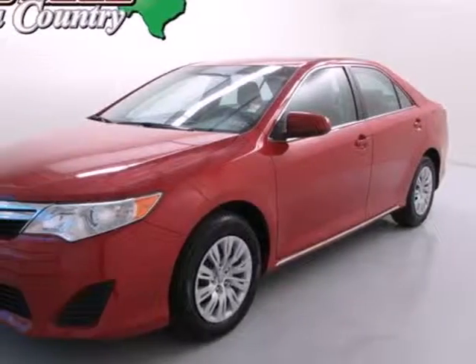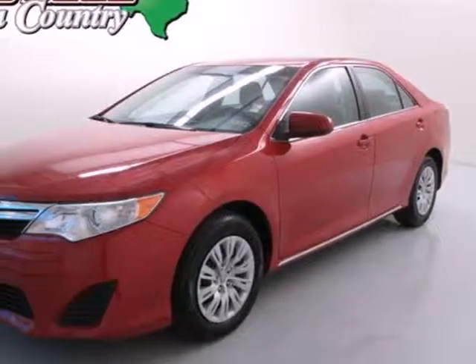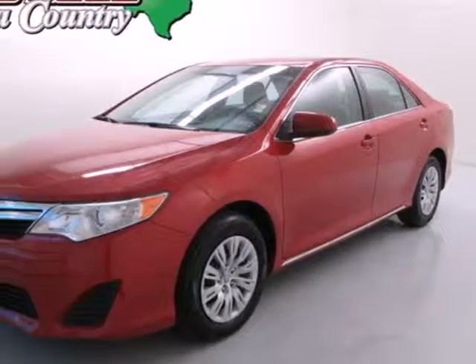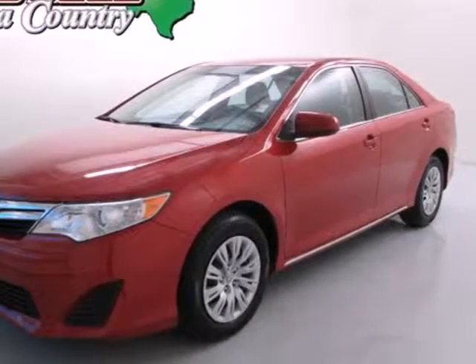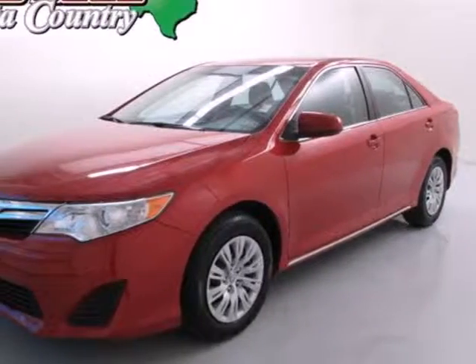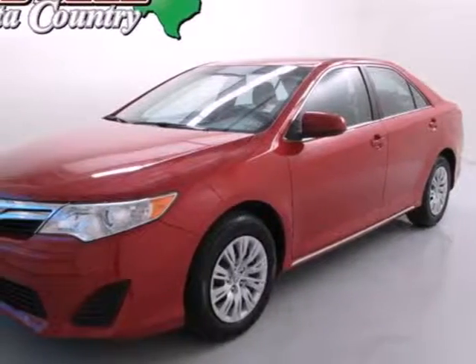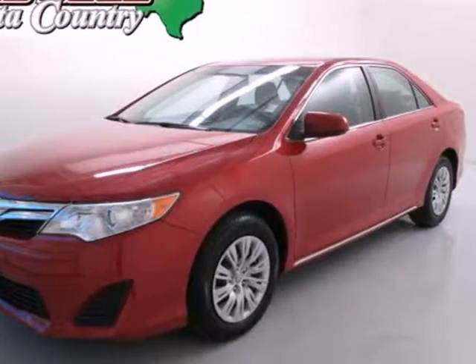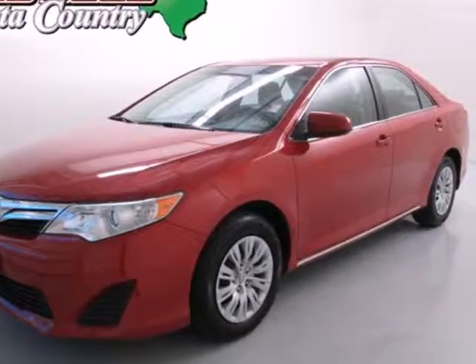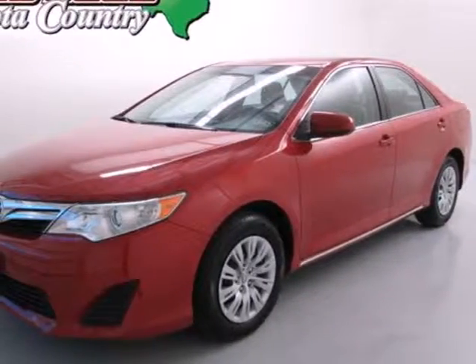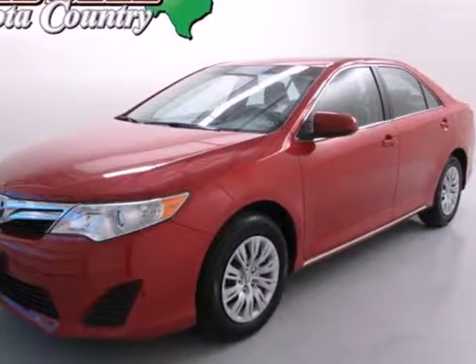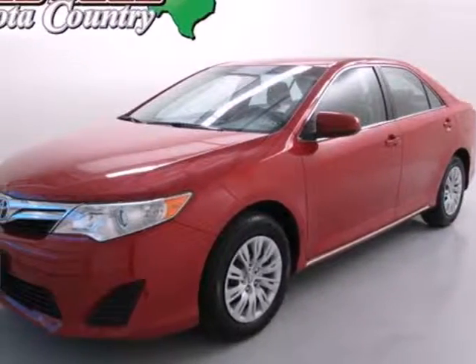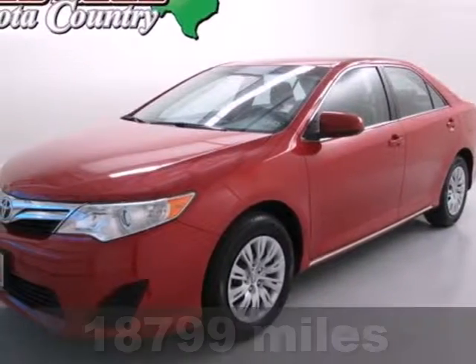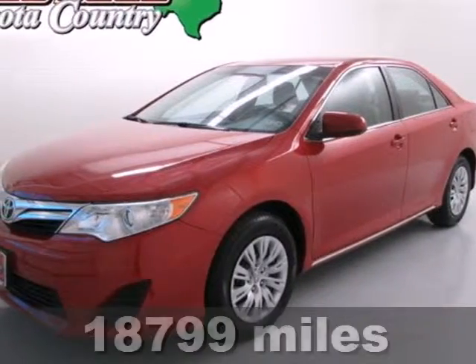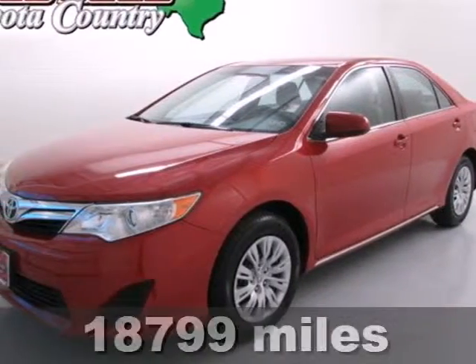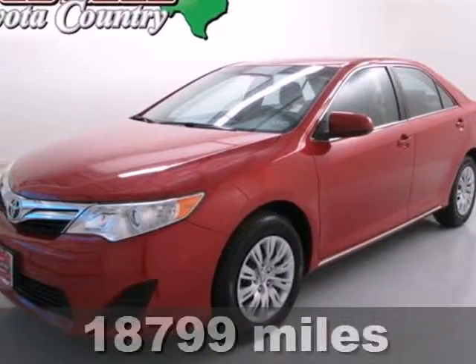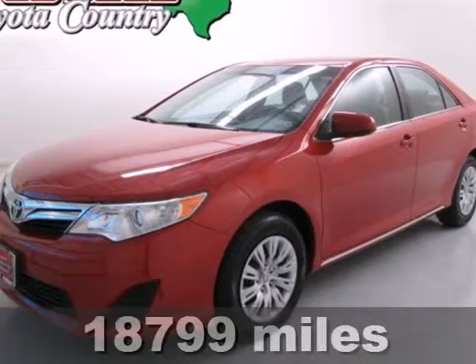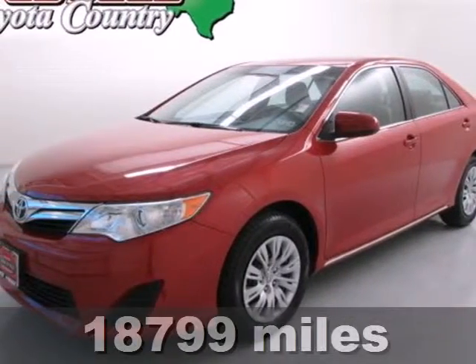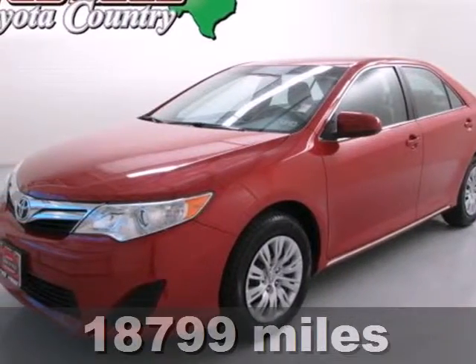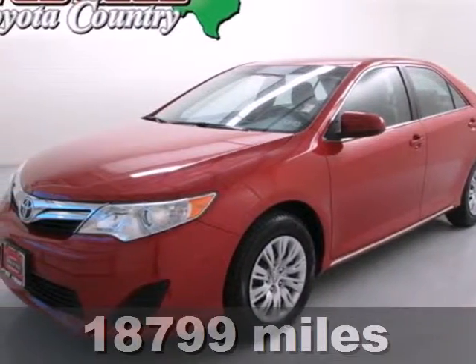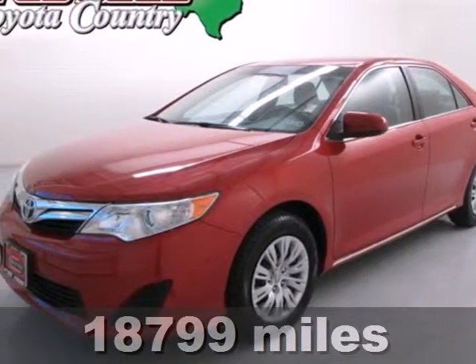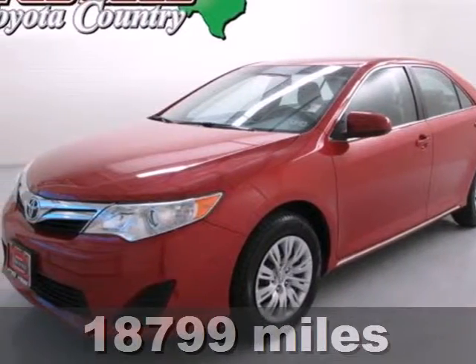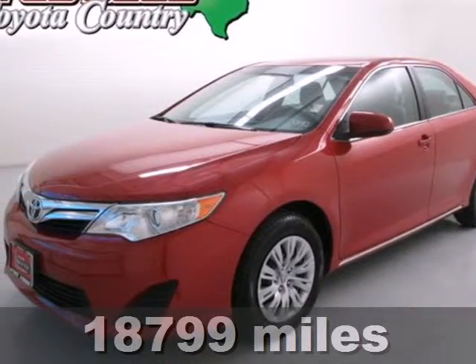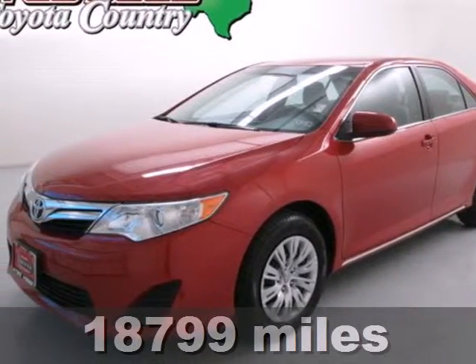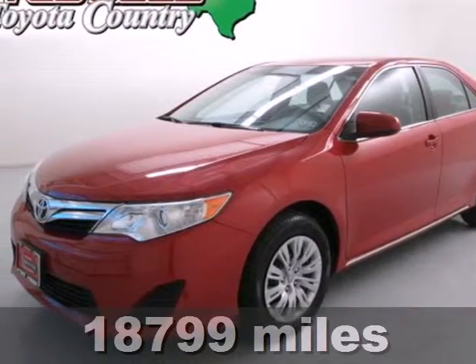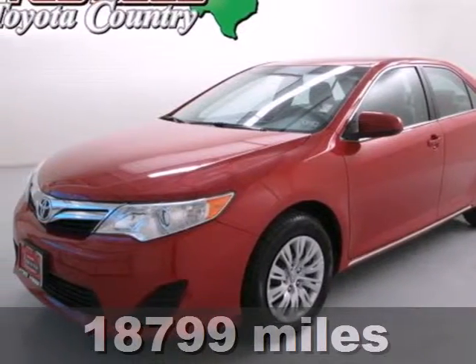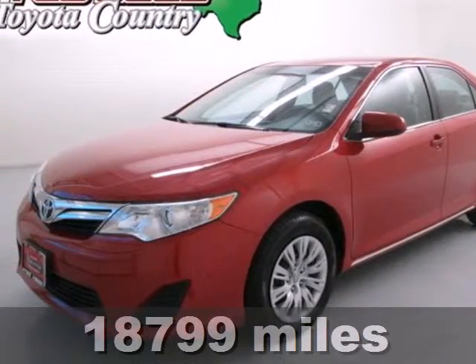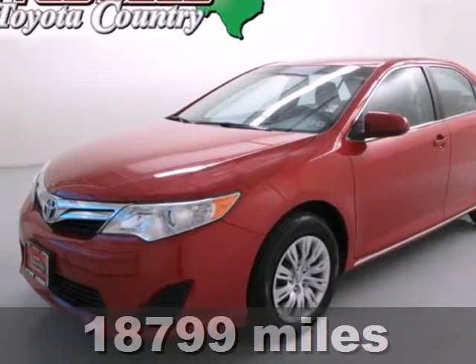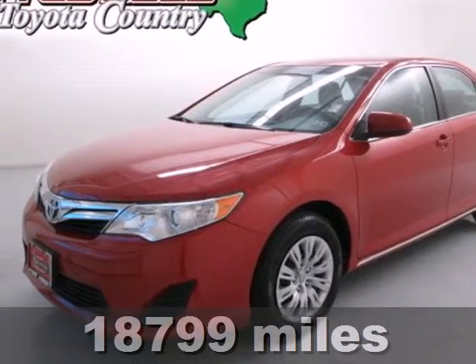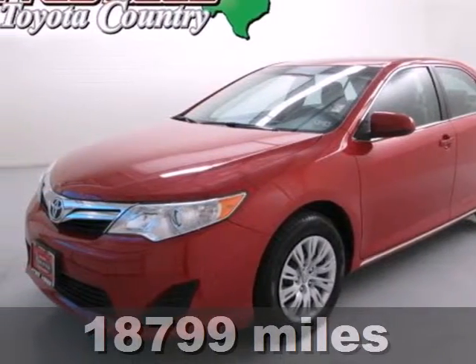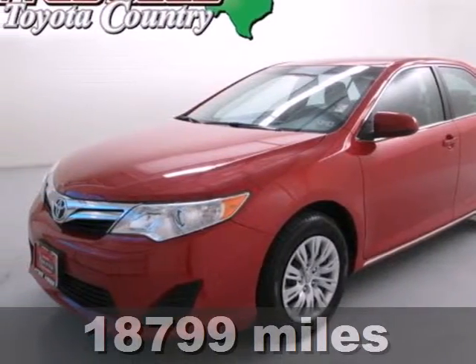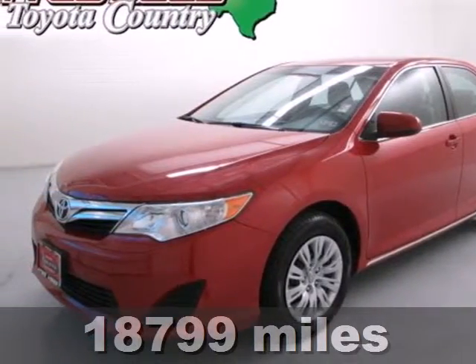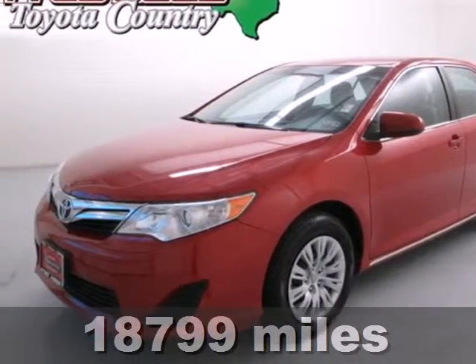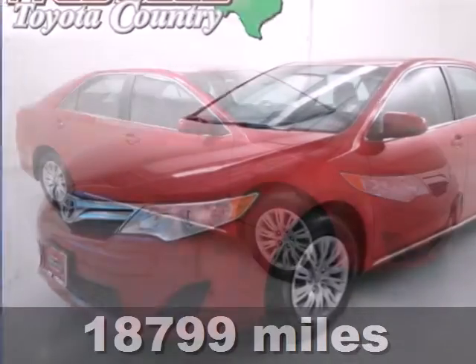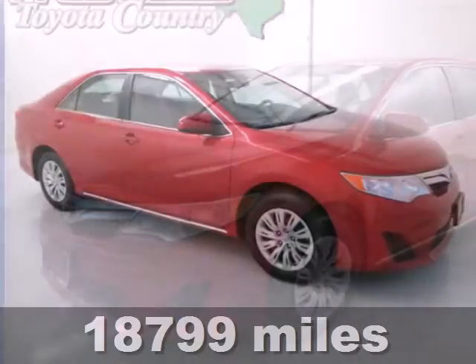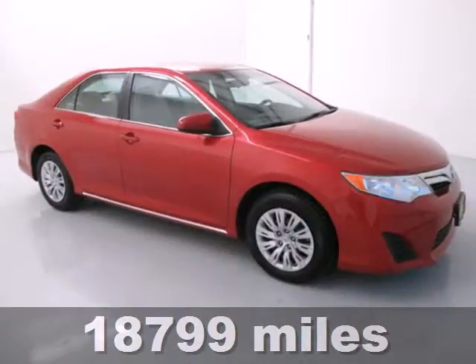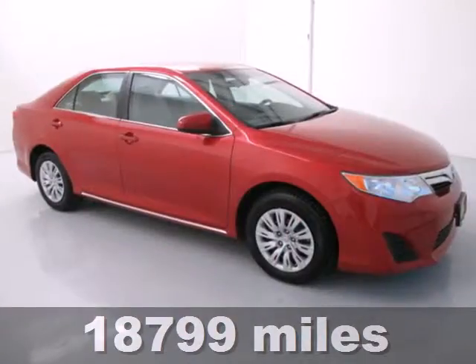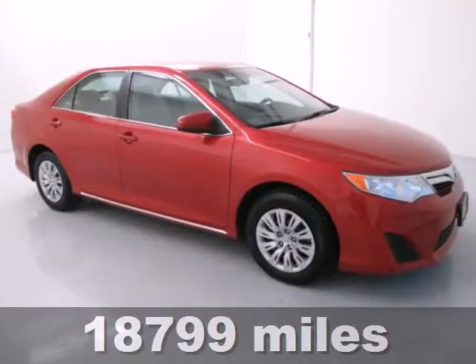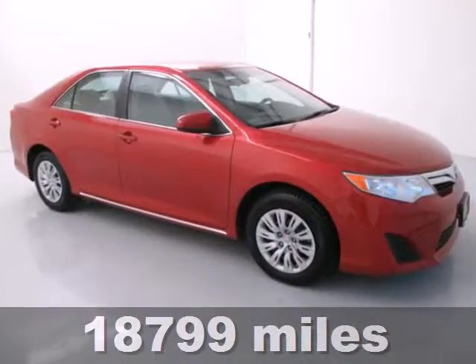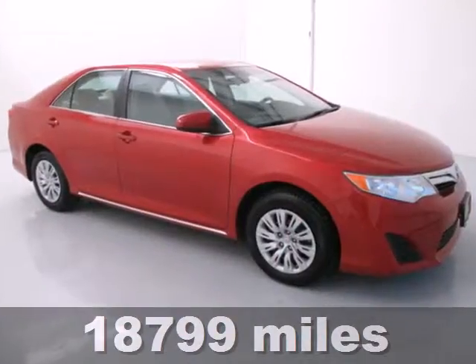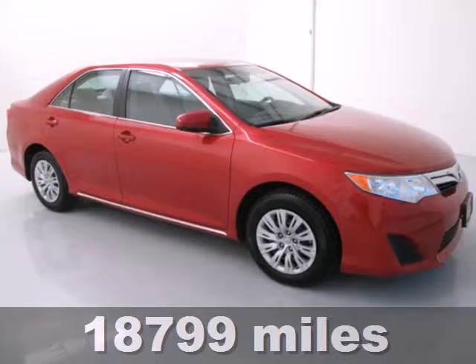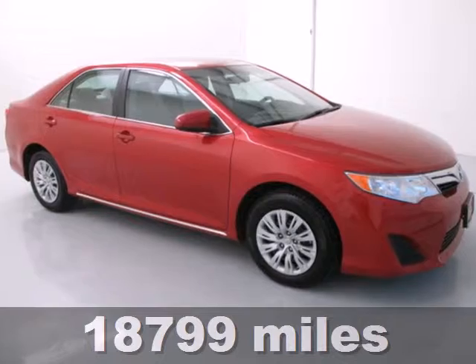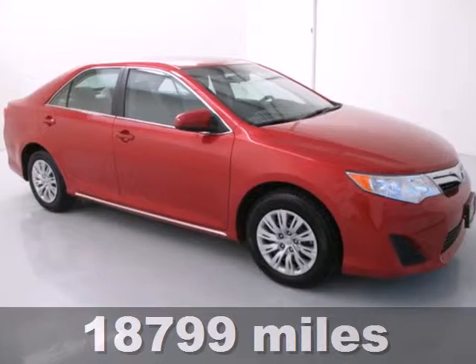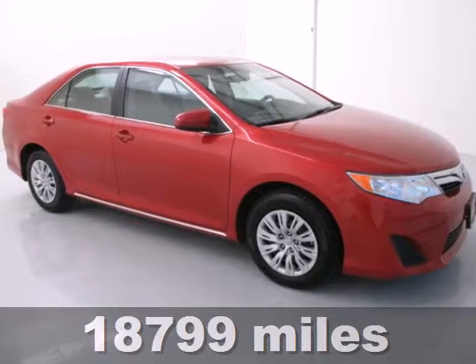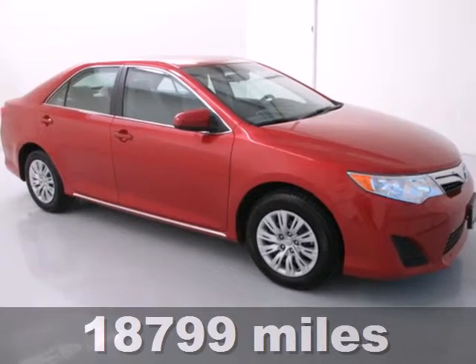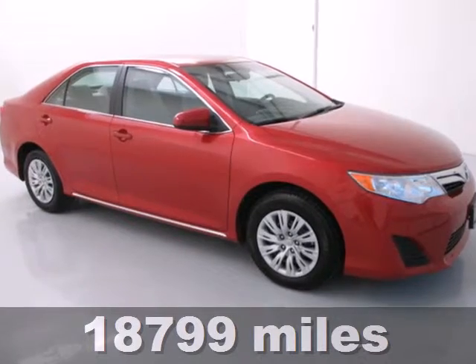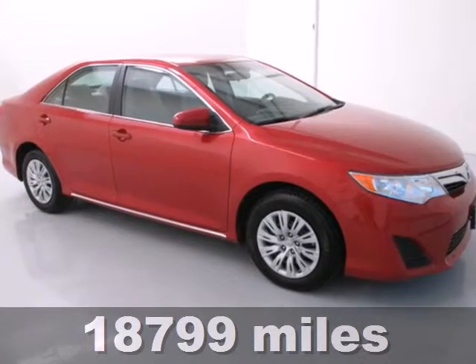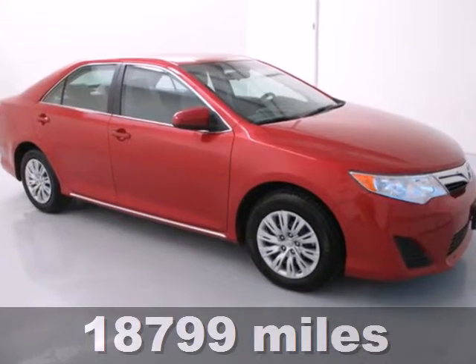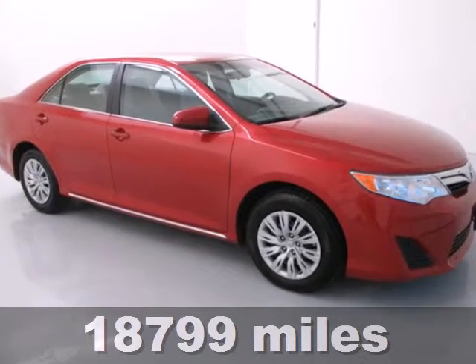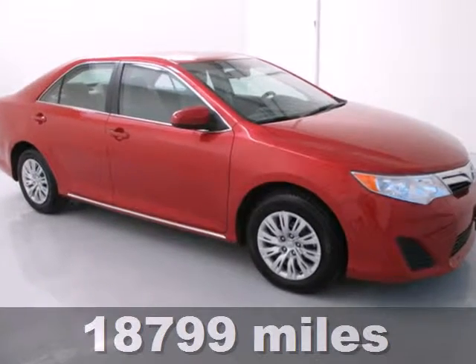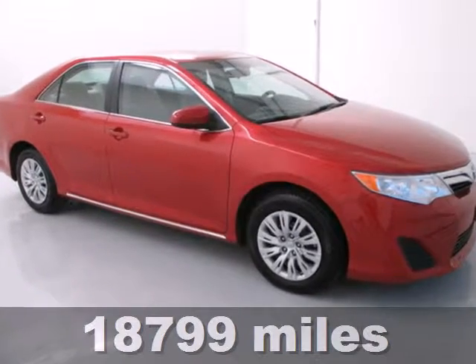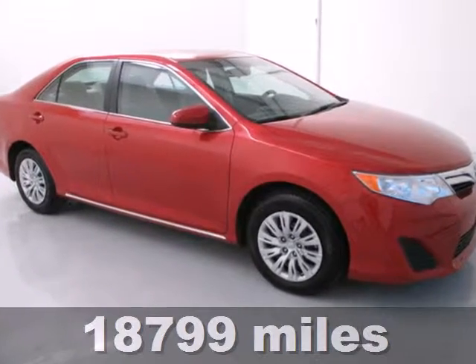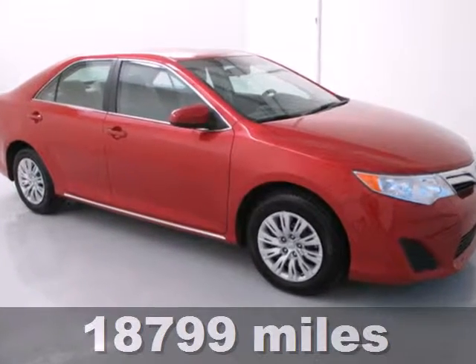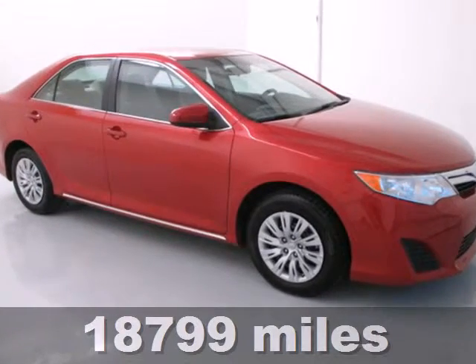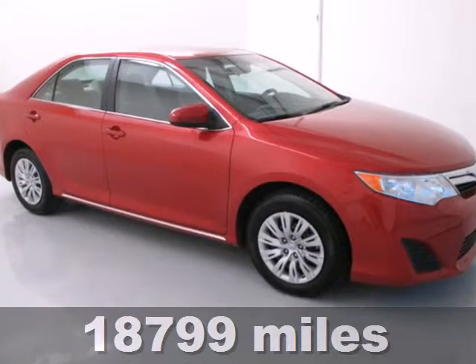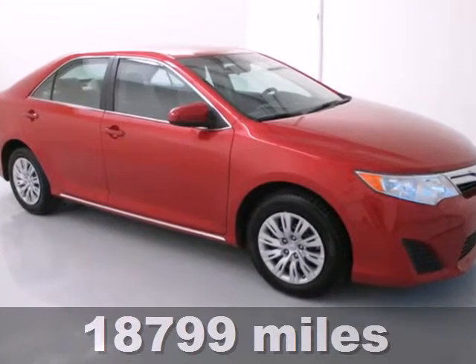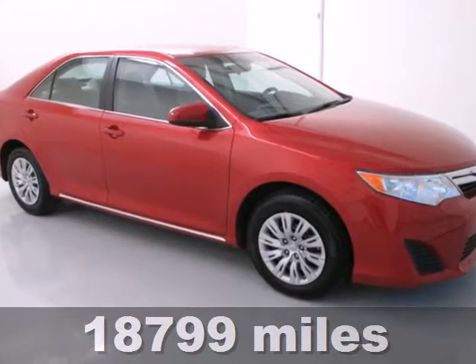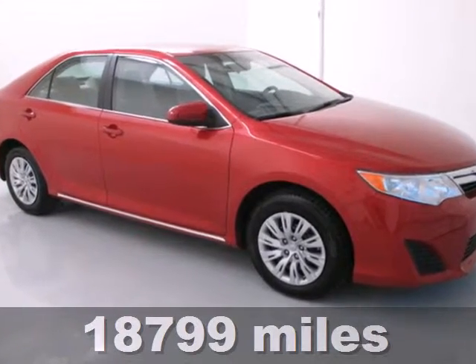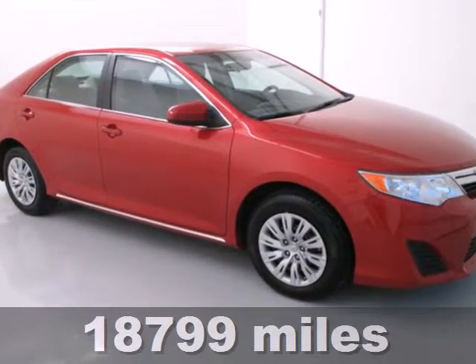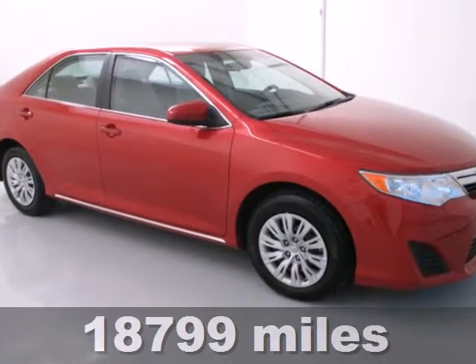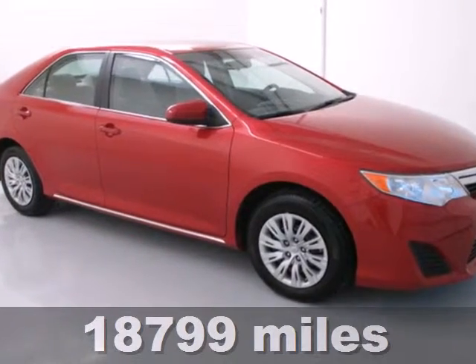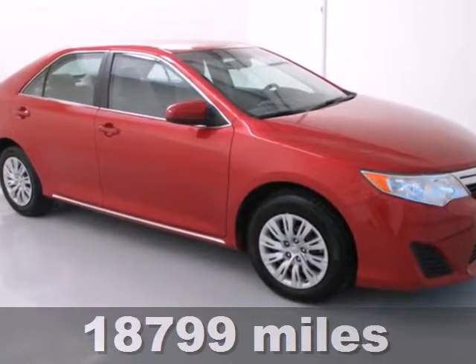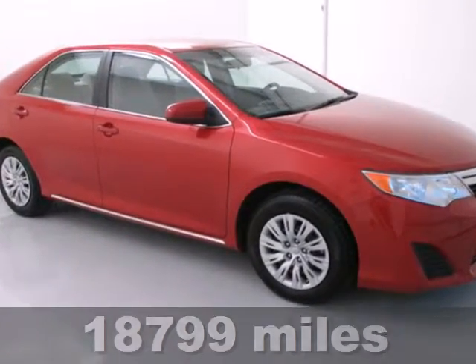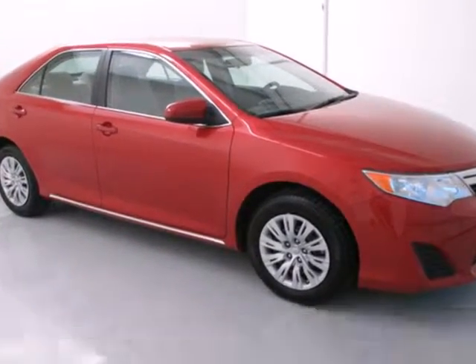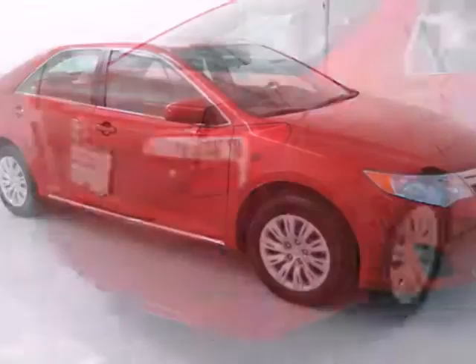Check out the ever popular 2012 Toyota Camry. The acclaimed Camry is a smart and economical choice.